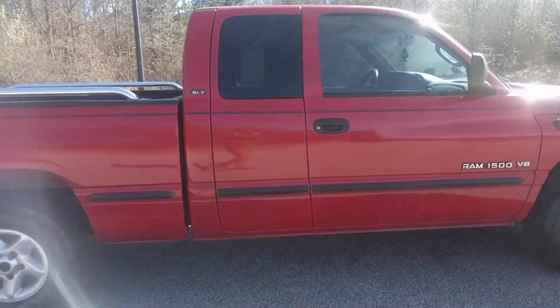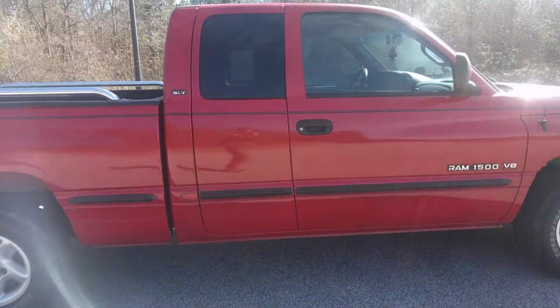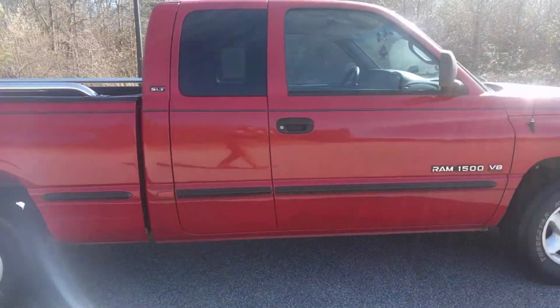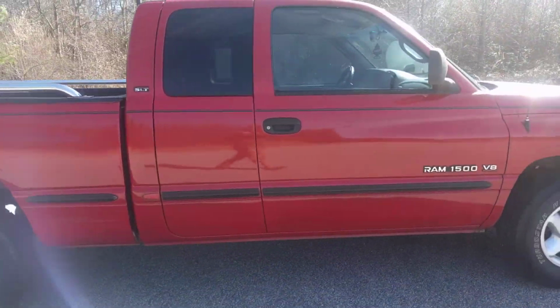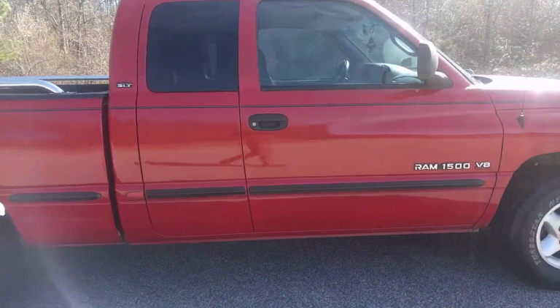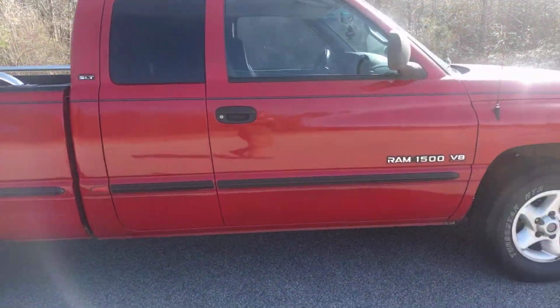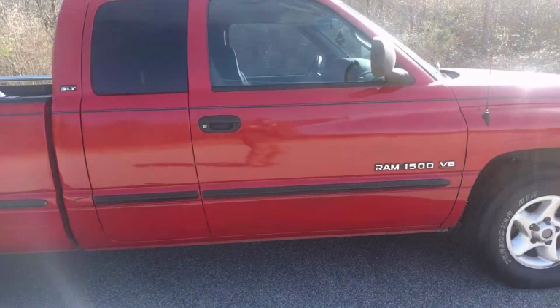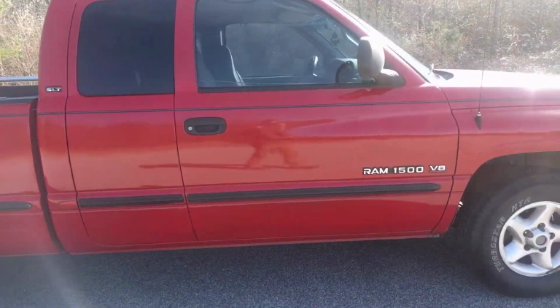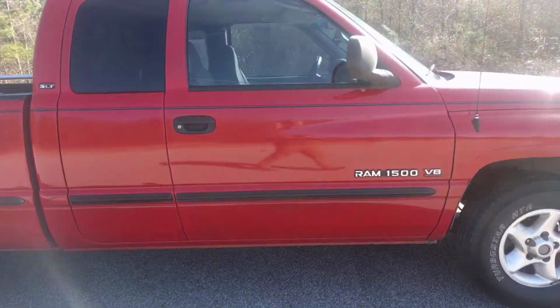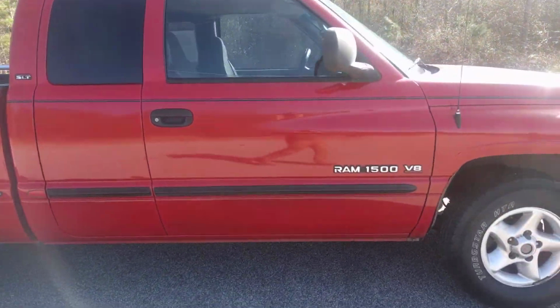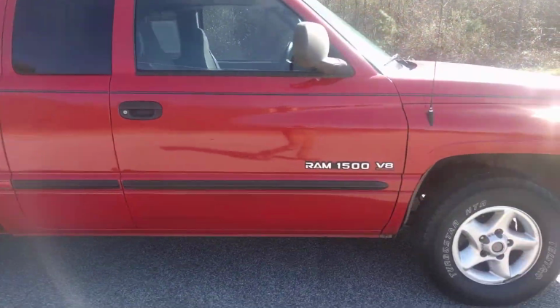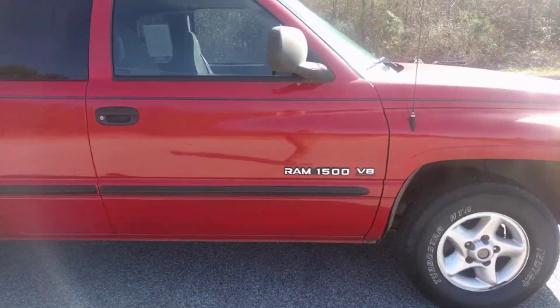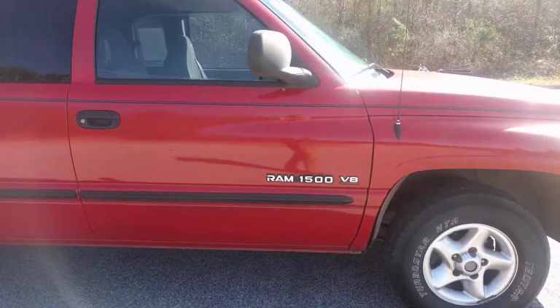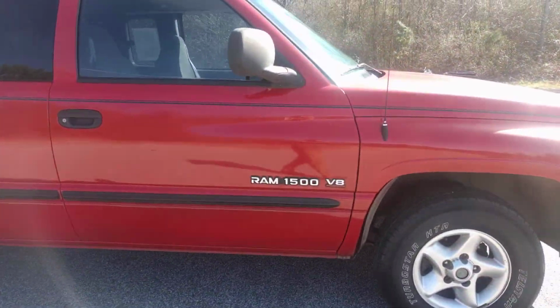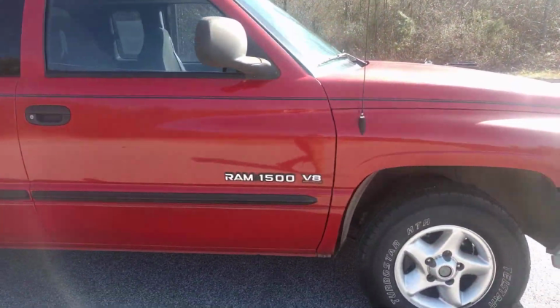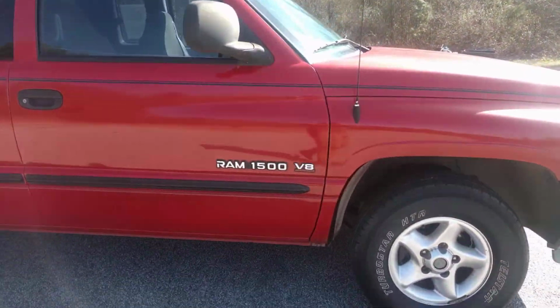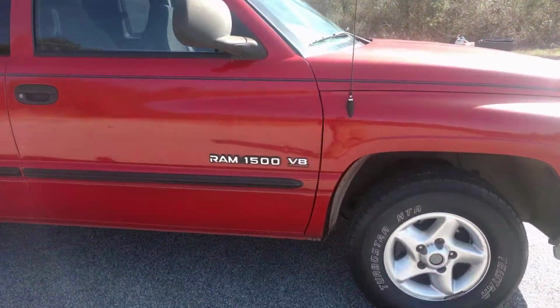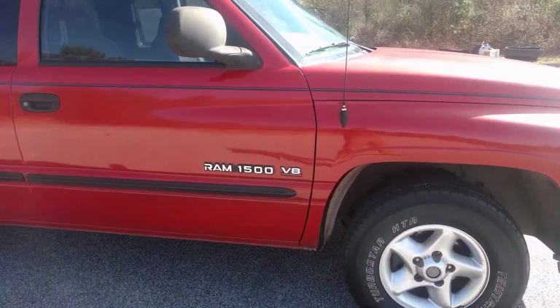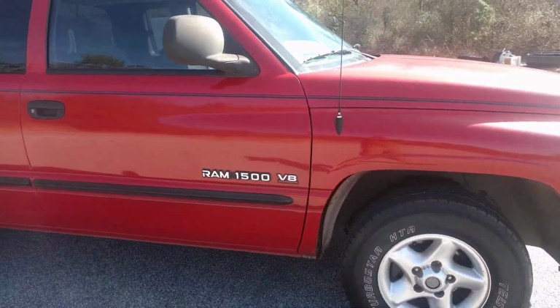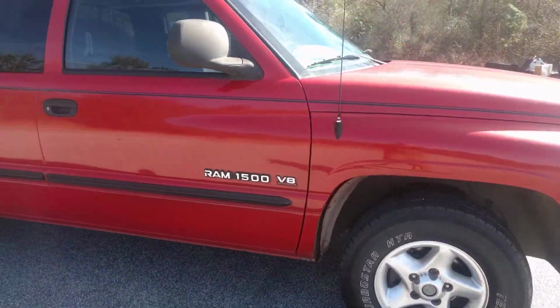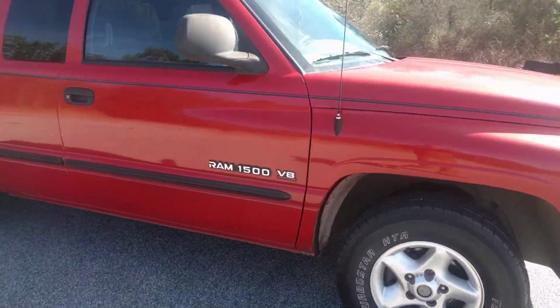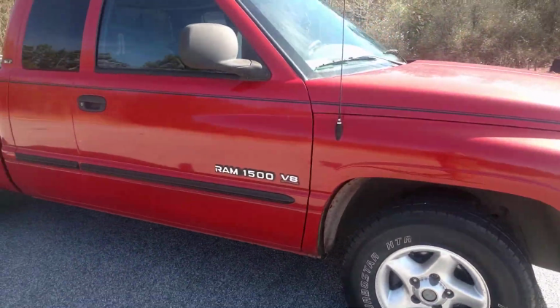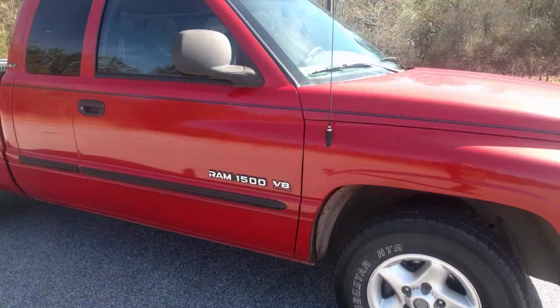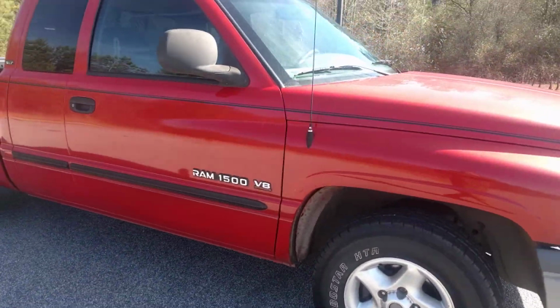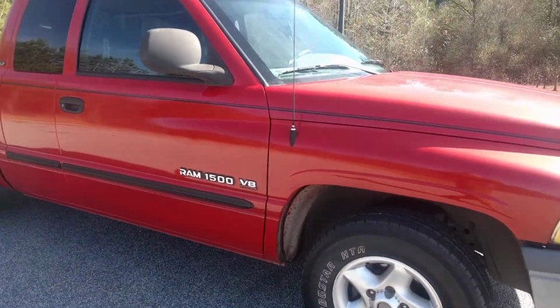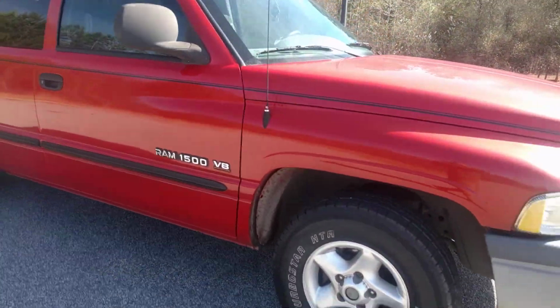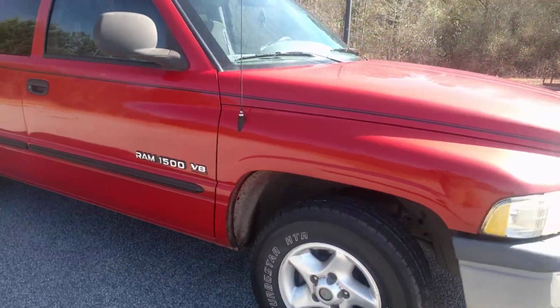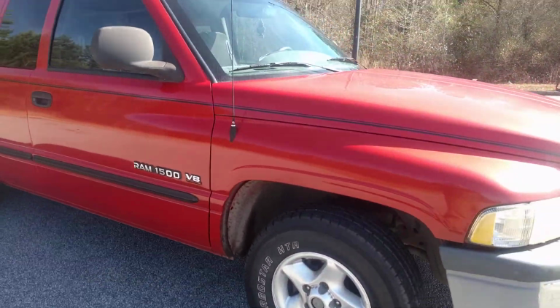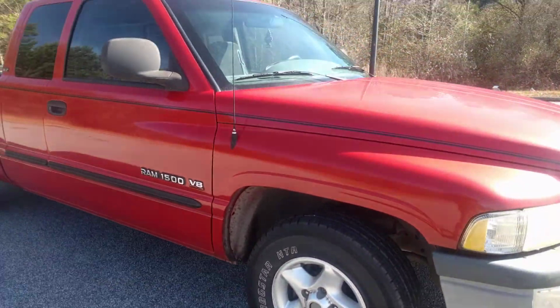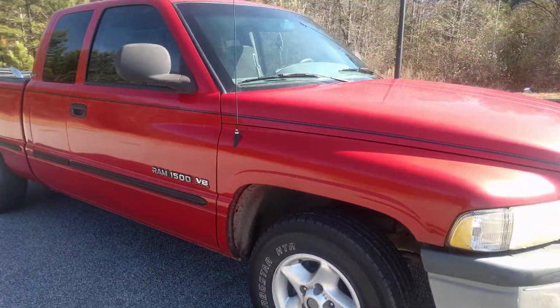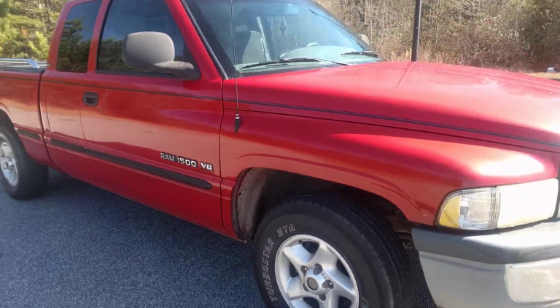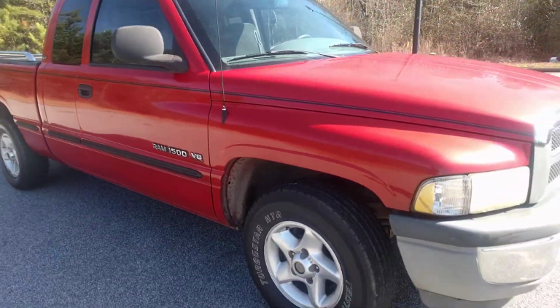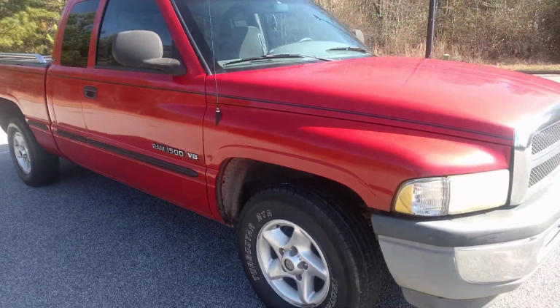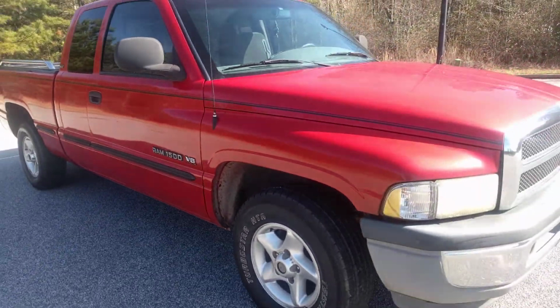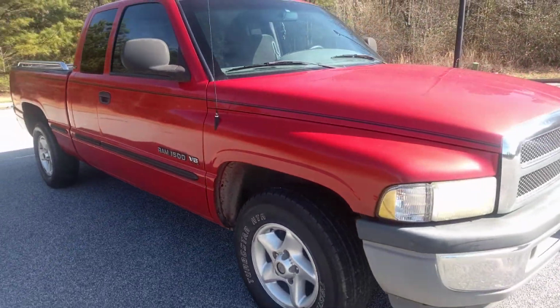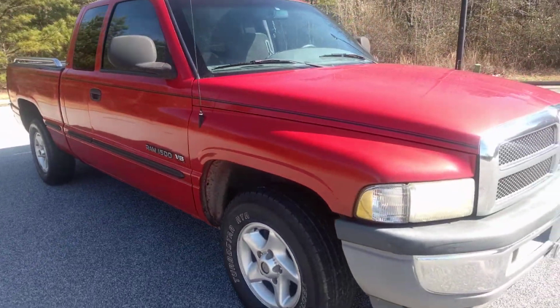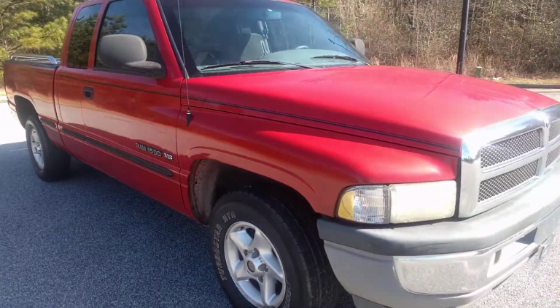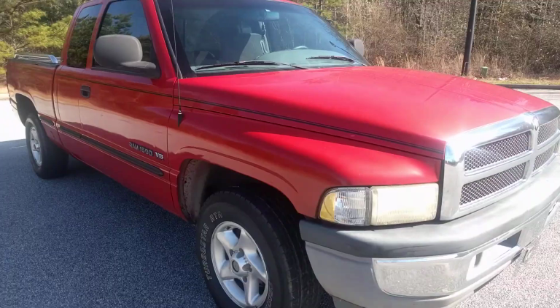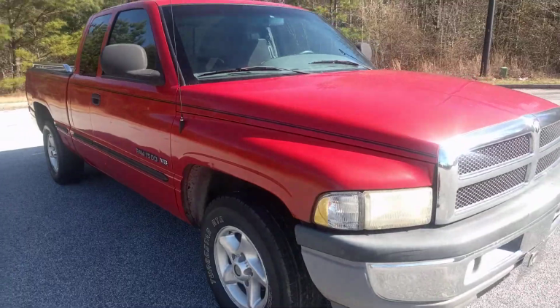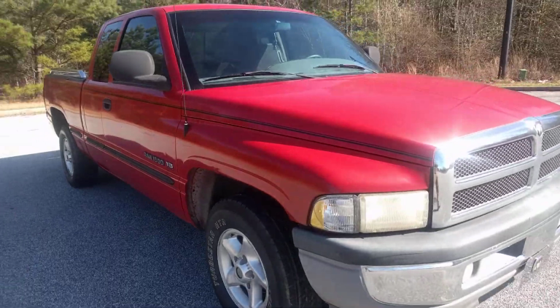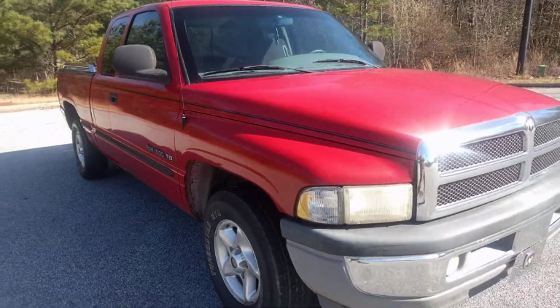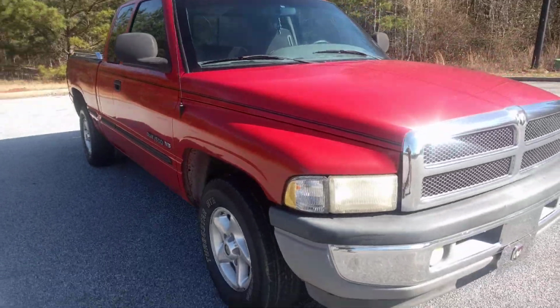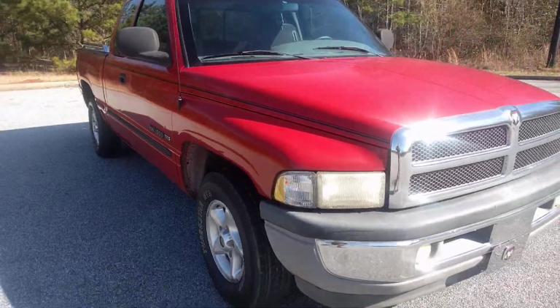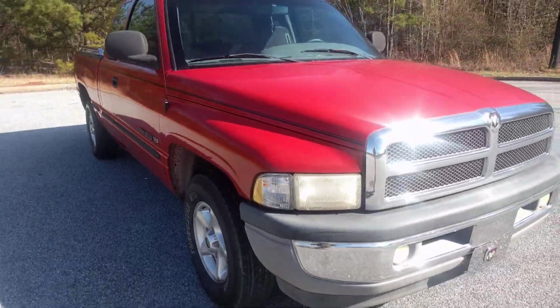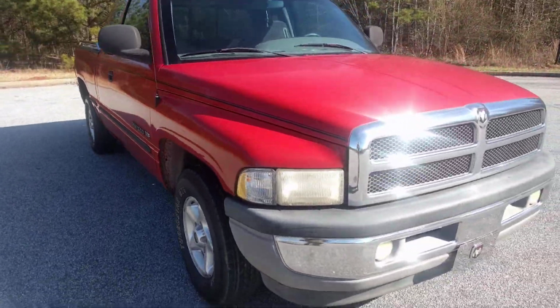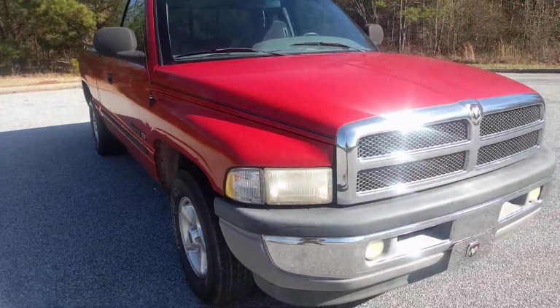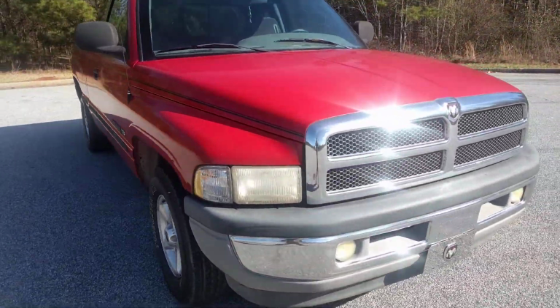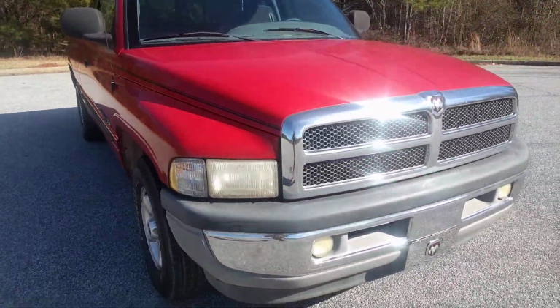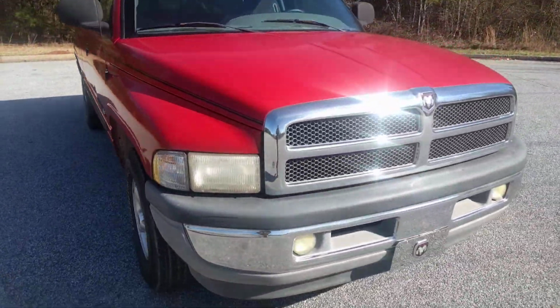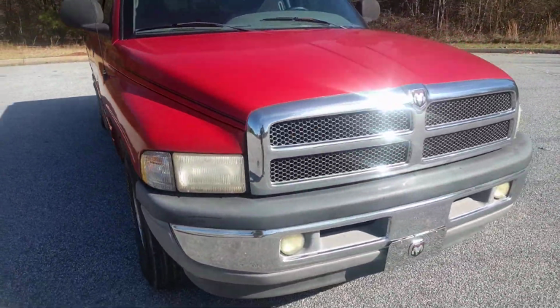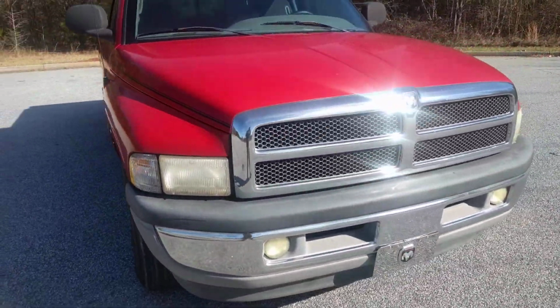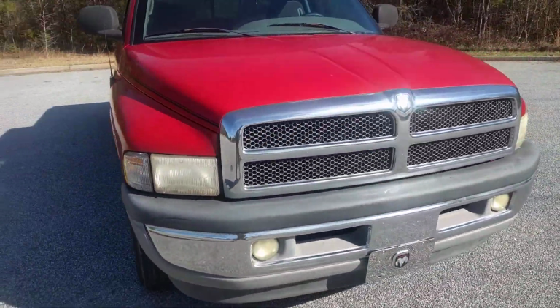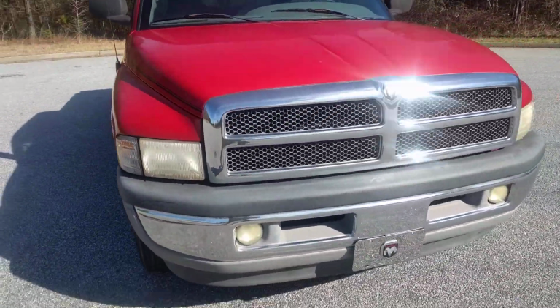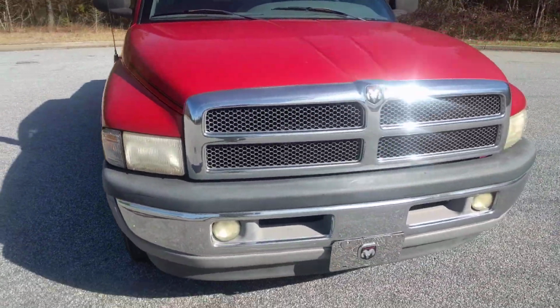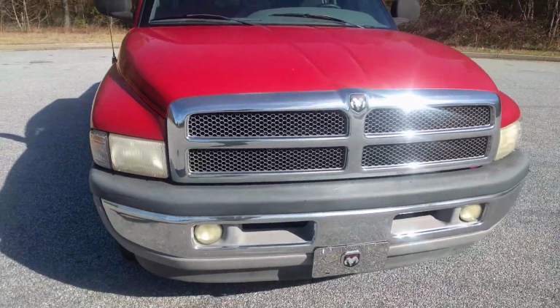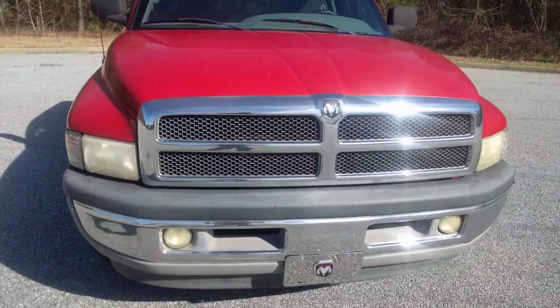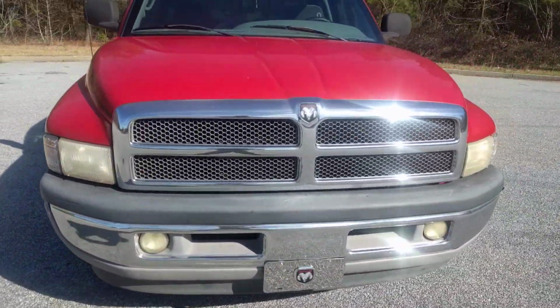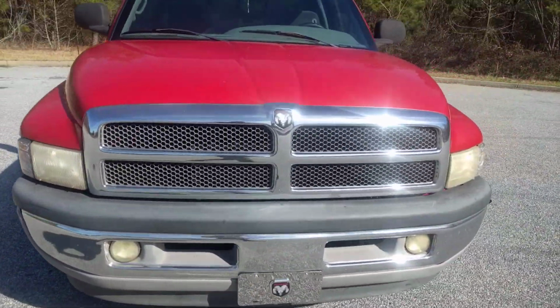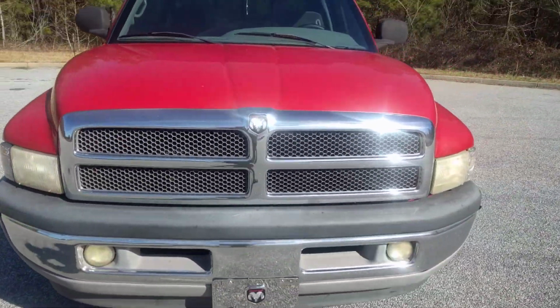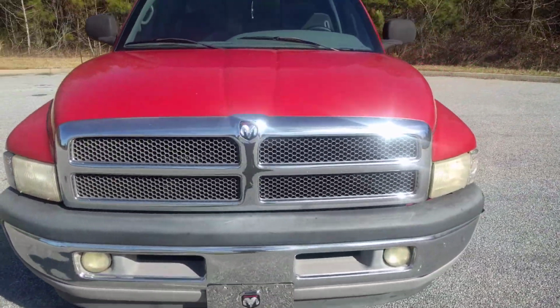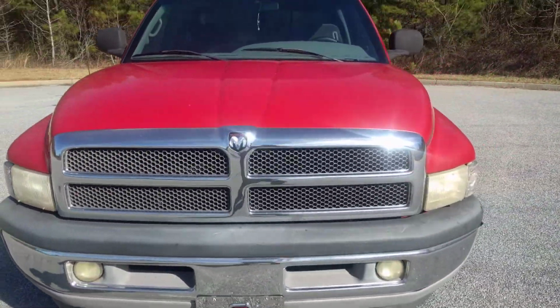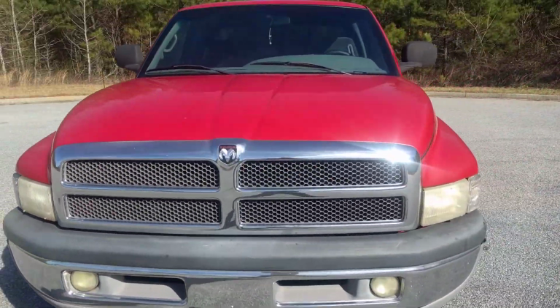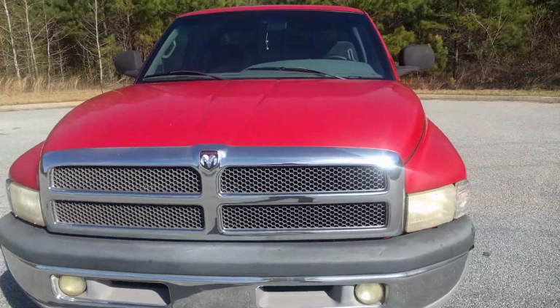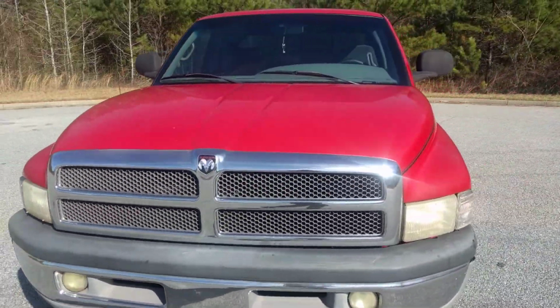We got this vehicle on trade-in — traded in for a newer truck, but there weren't any issues with this one.